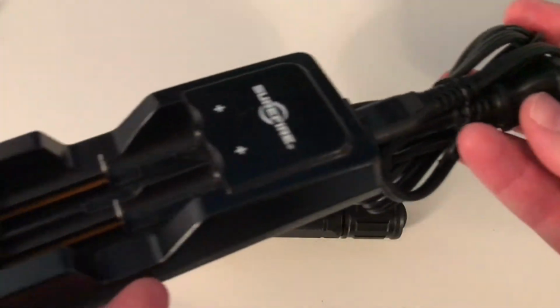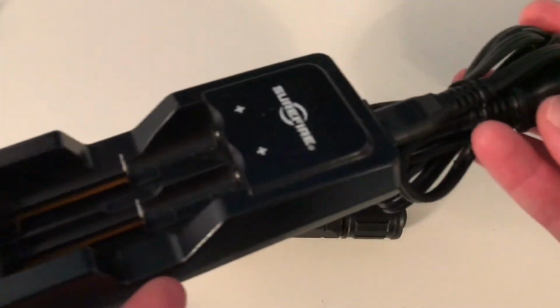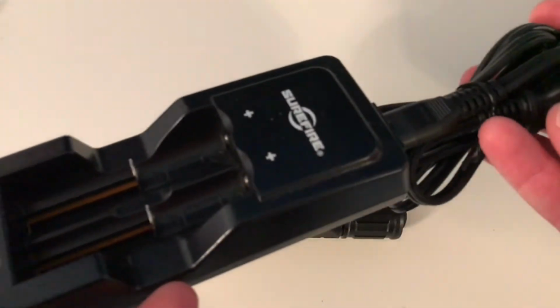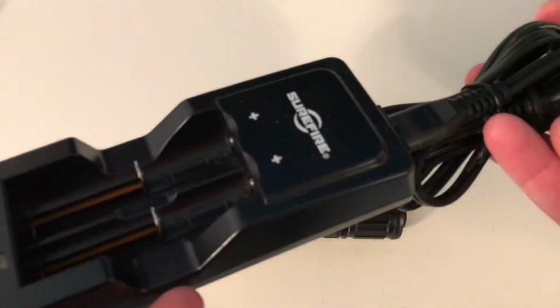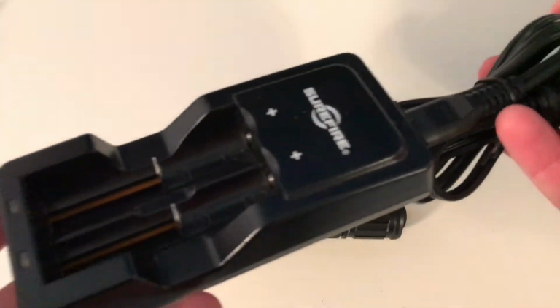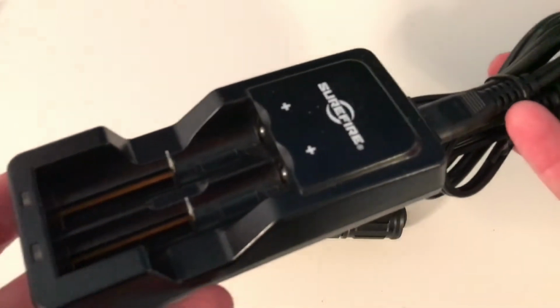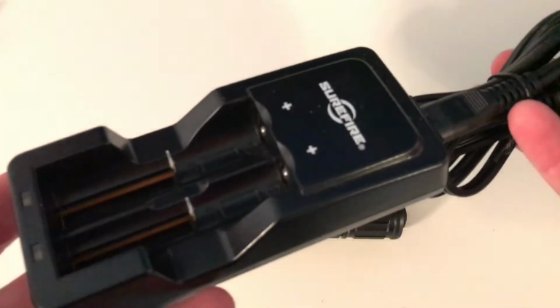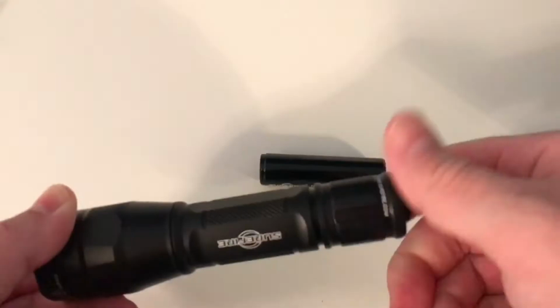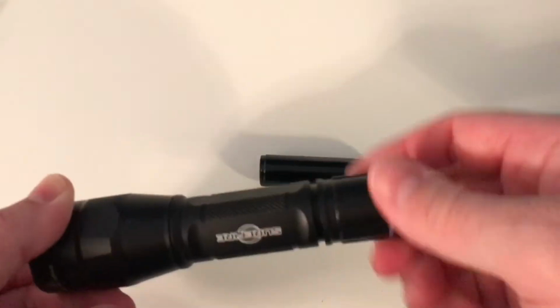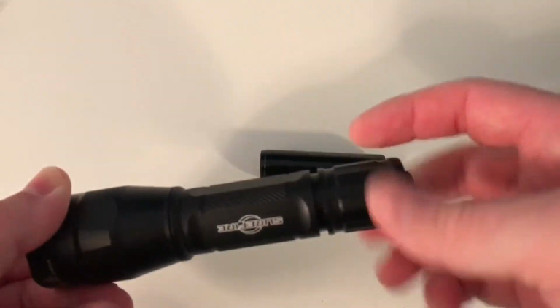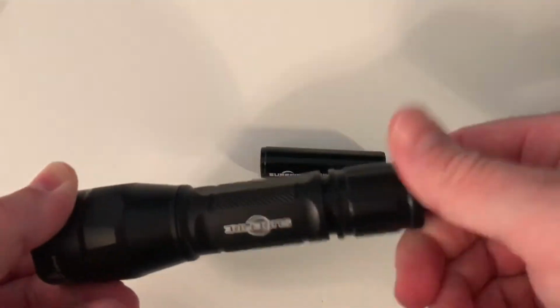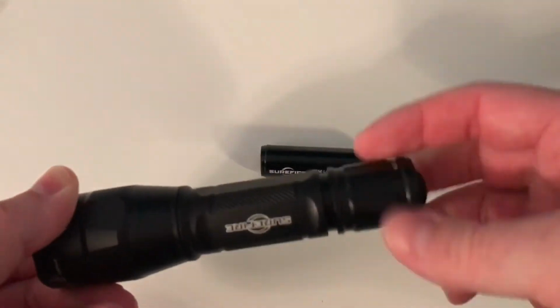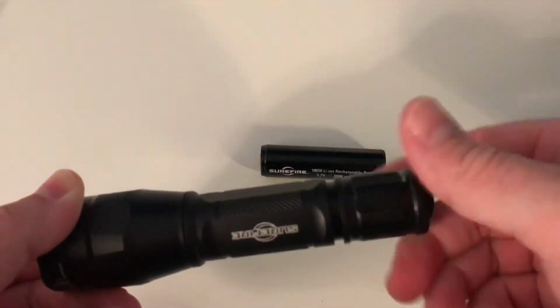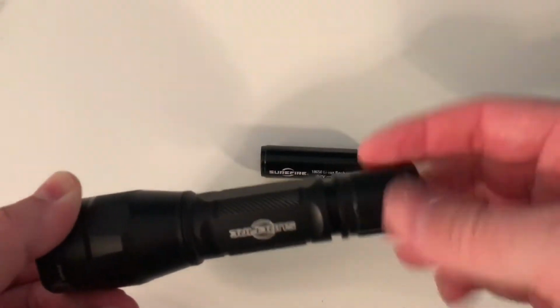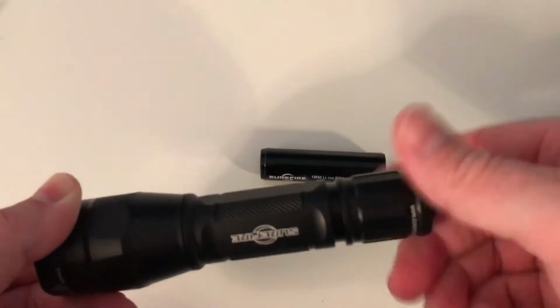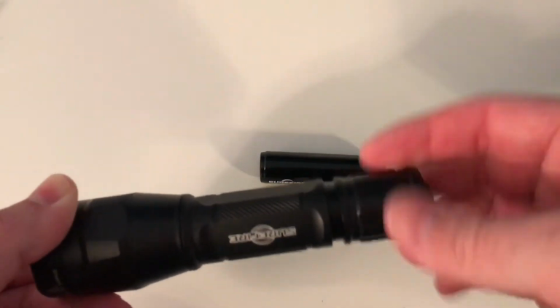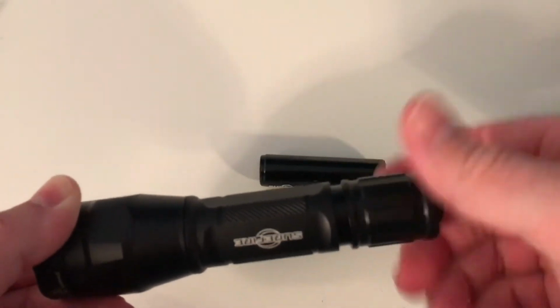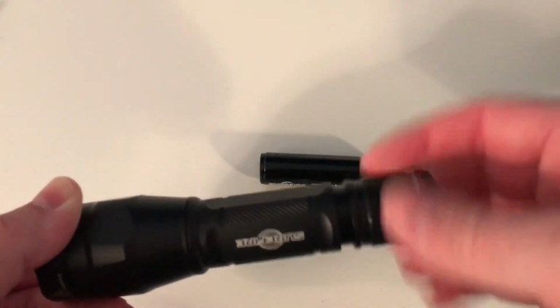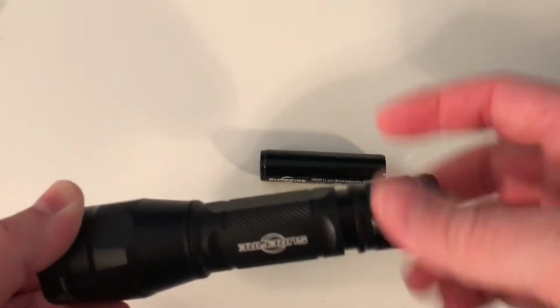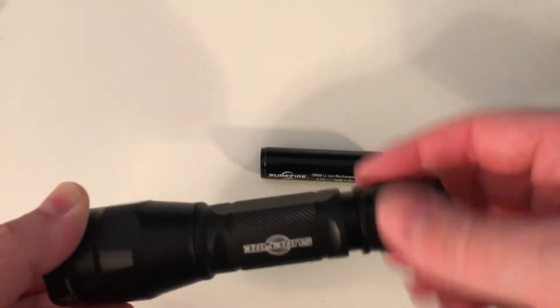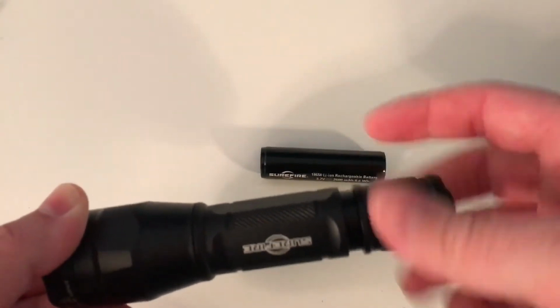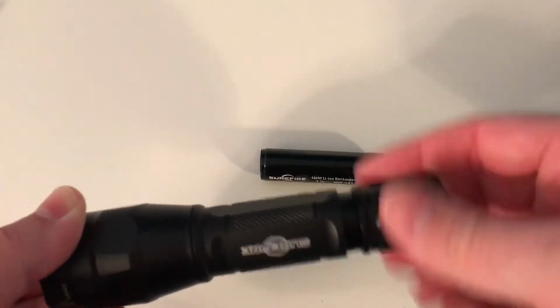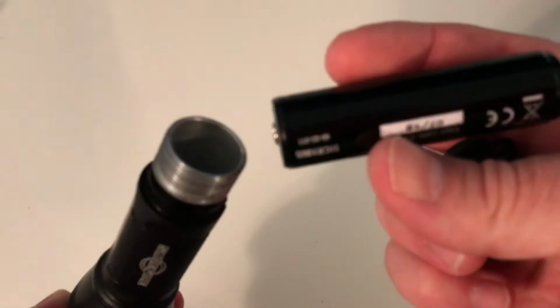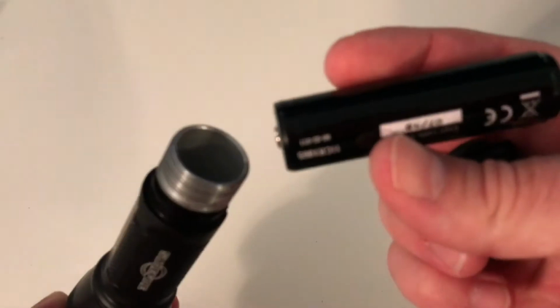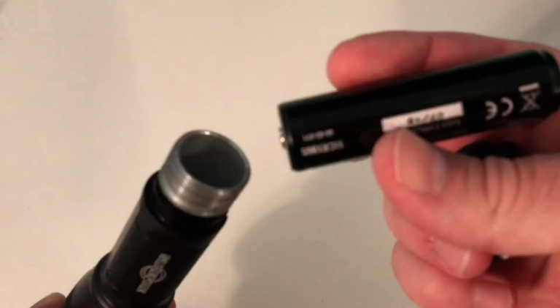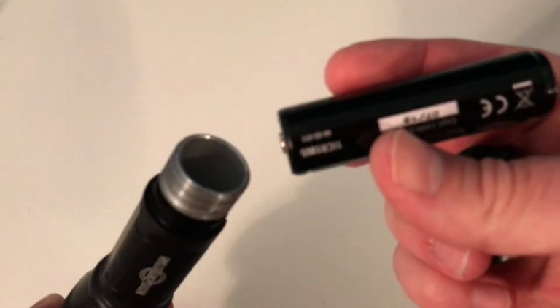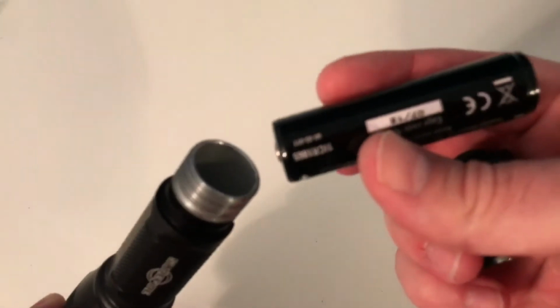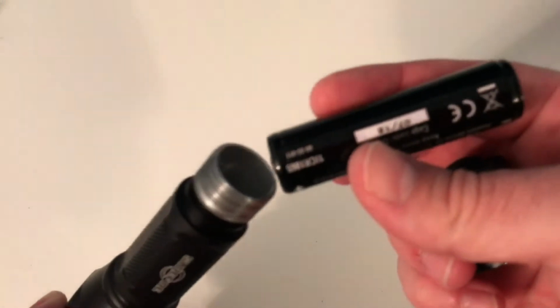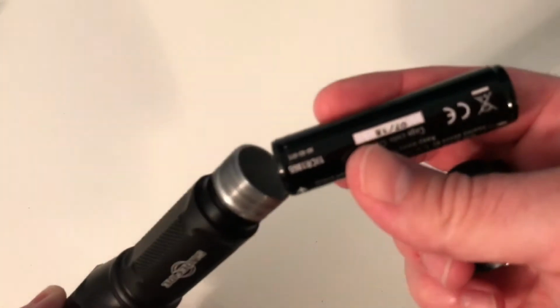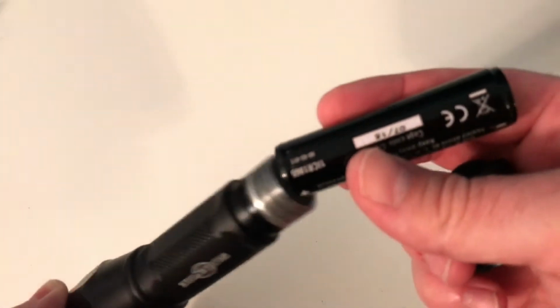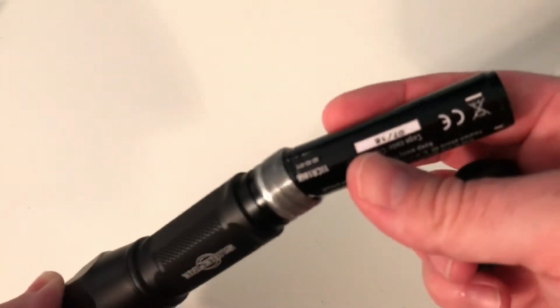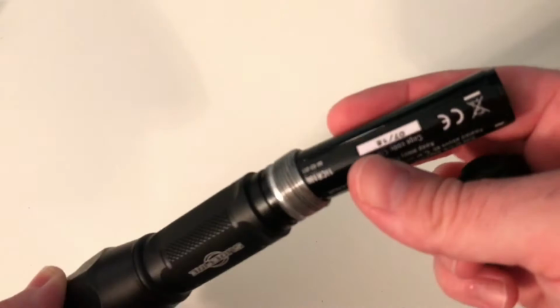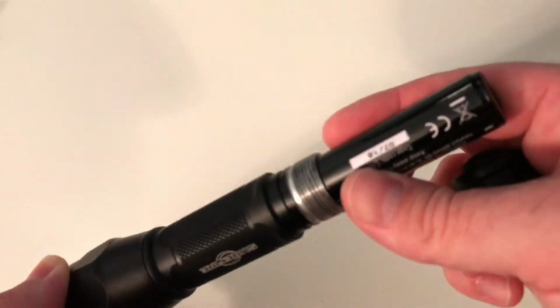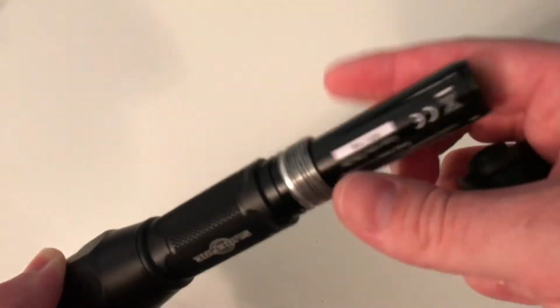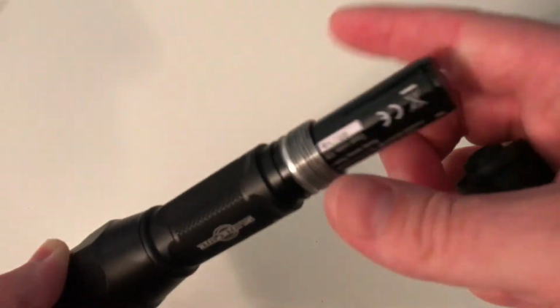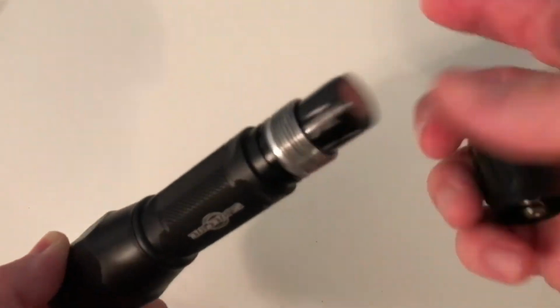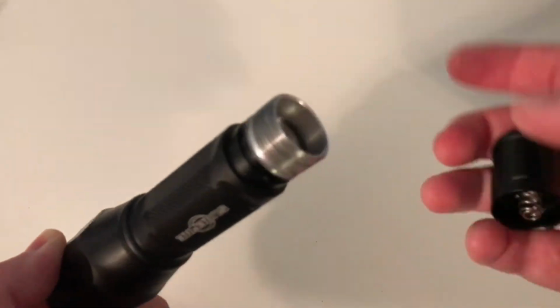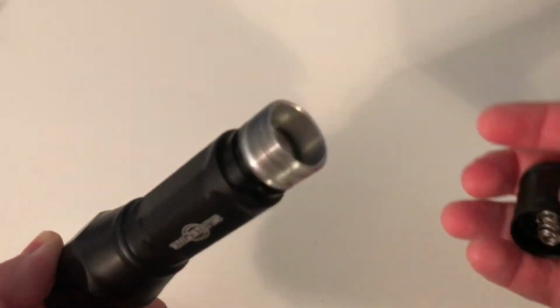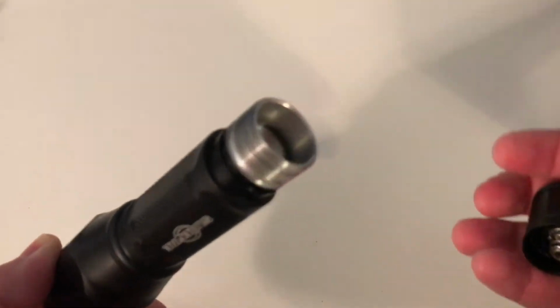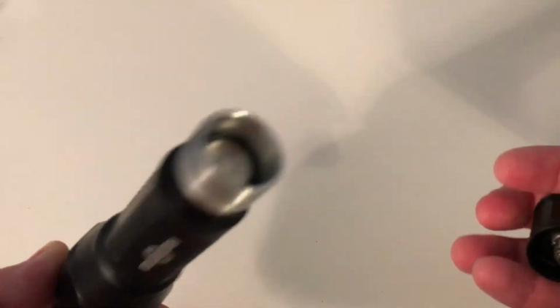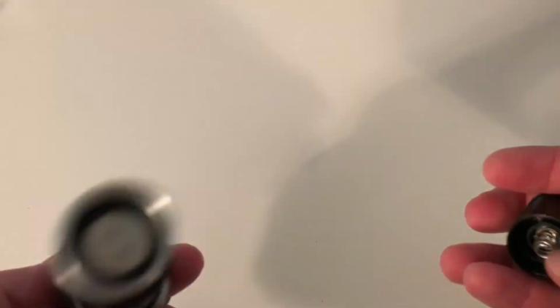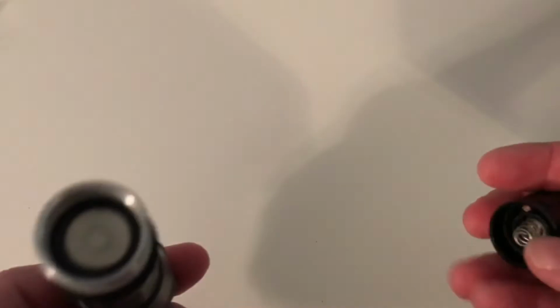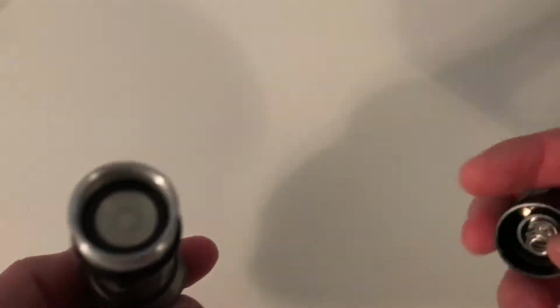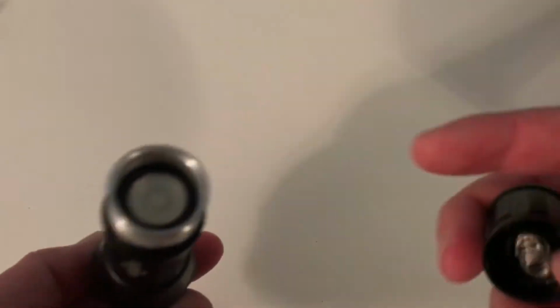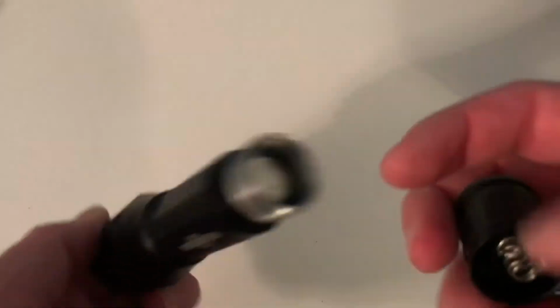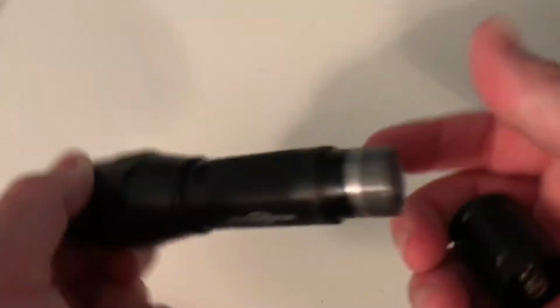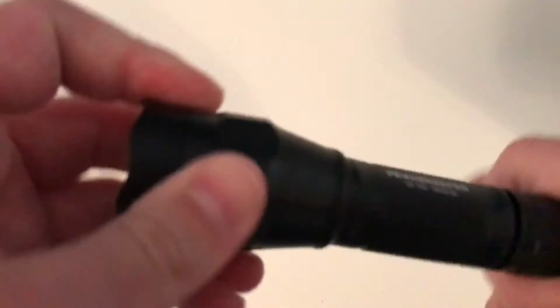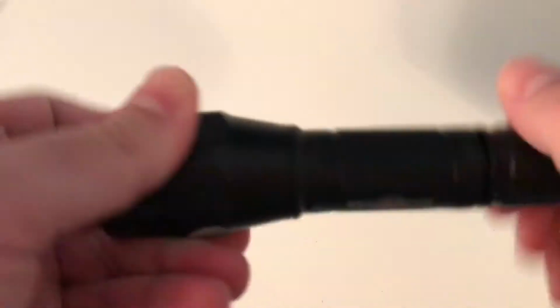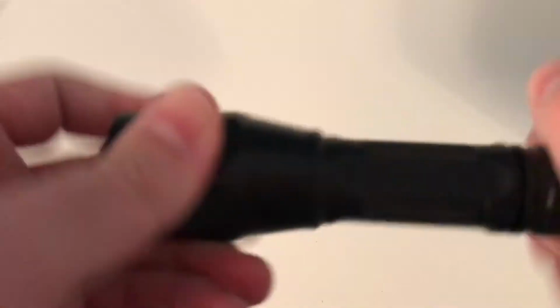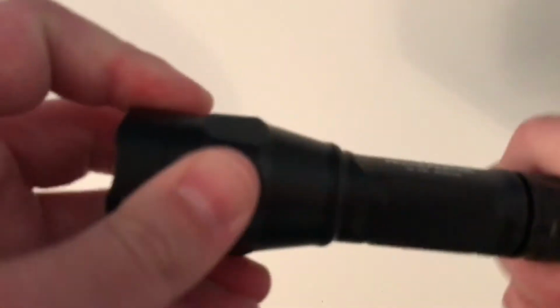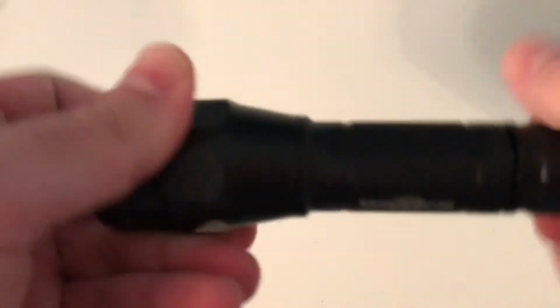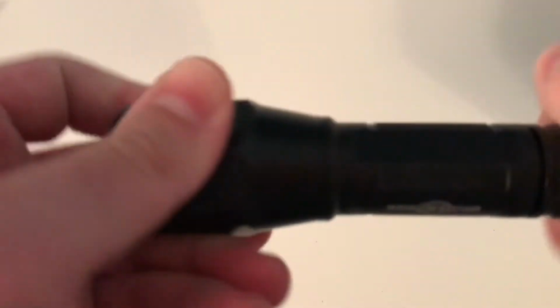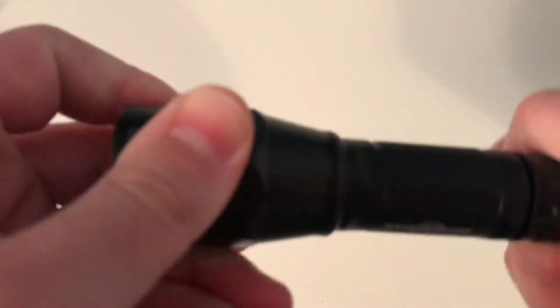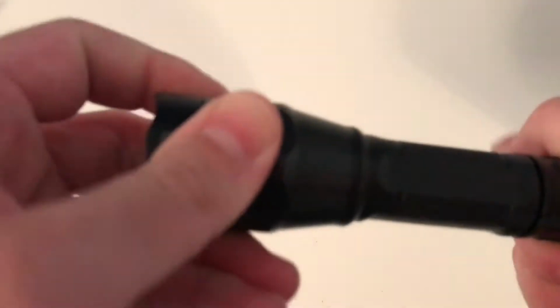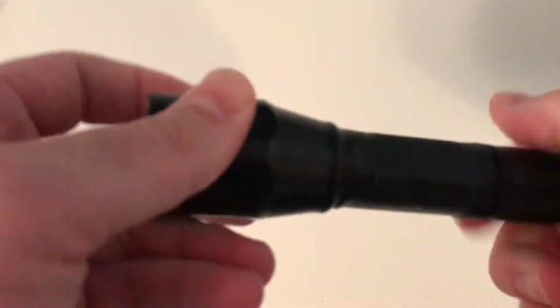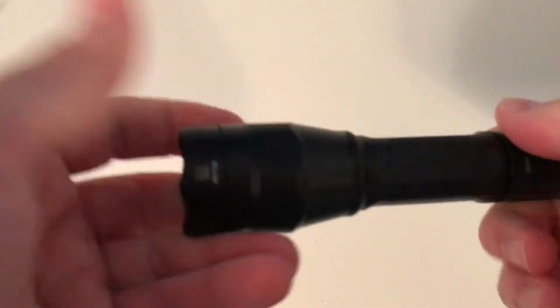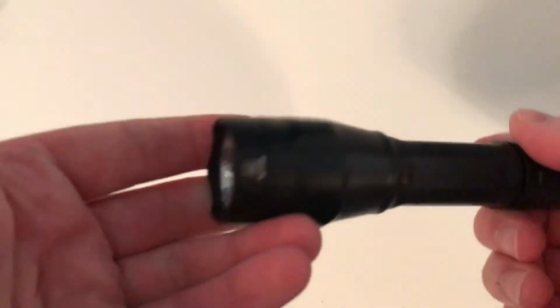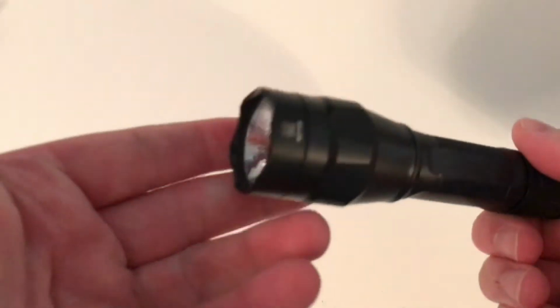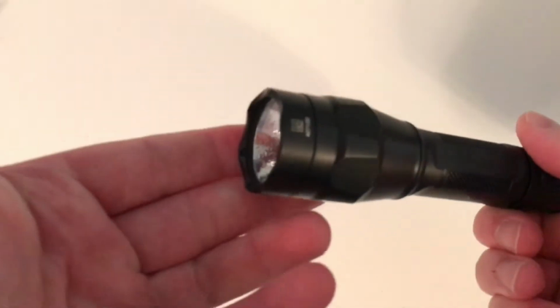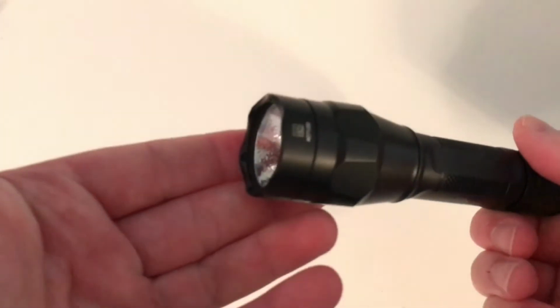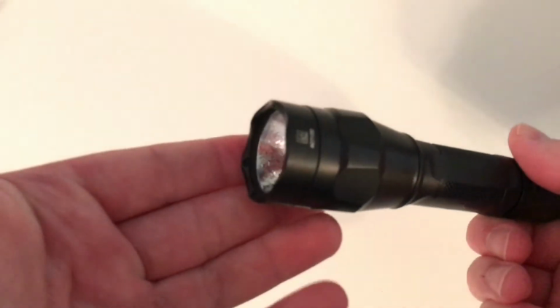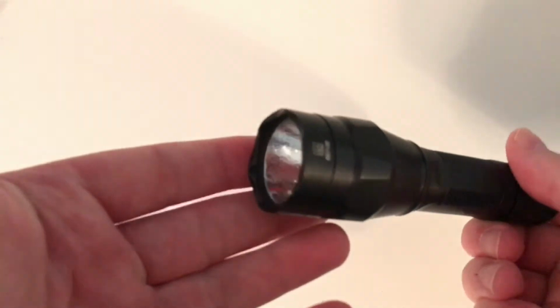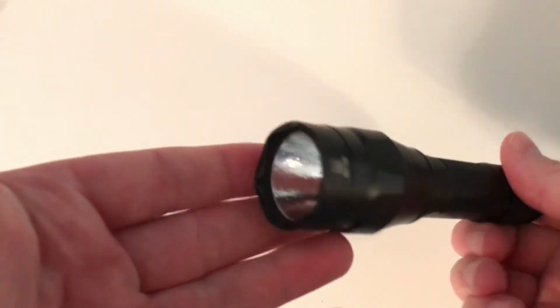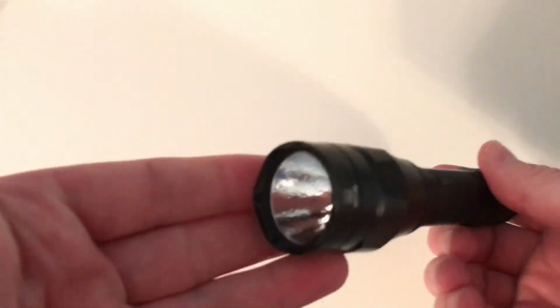Plug your car adapter in the side right here and plug it into your car to charge it through your 12-volt outlet. If you want to charge it at home, you get a 110 plug for the USA. Just put that in there, and that's how you do it. Unscrew the tail cap — the battery here is an 18650. Just put that in like so, and here we go.